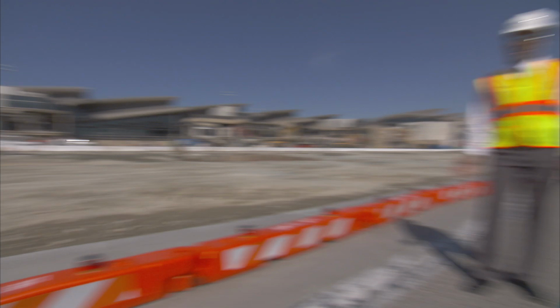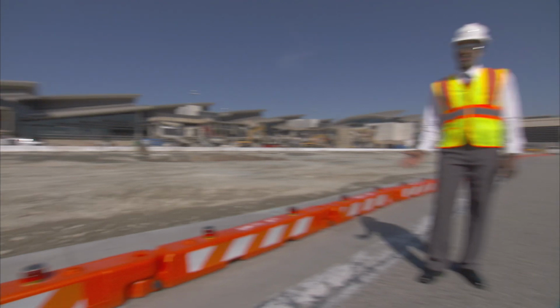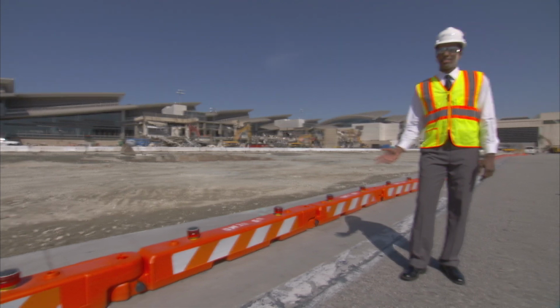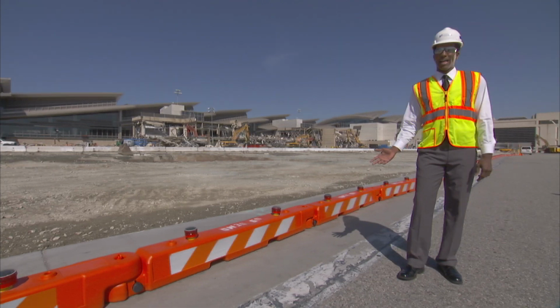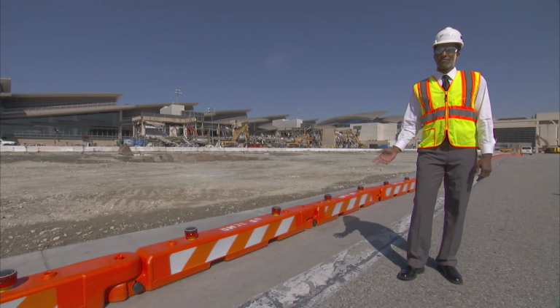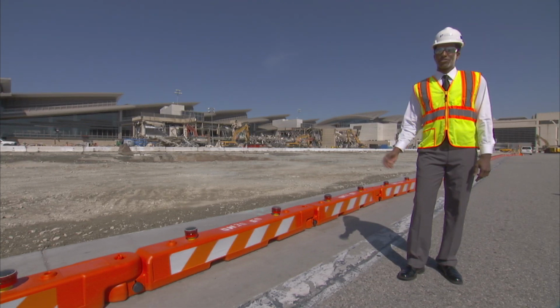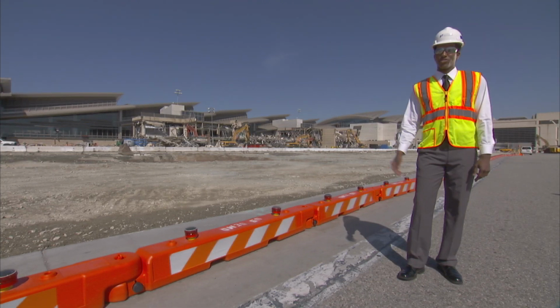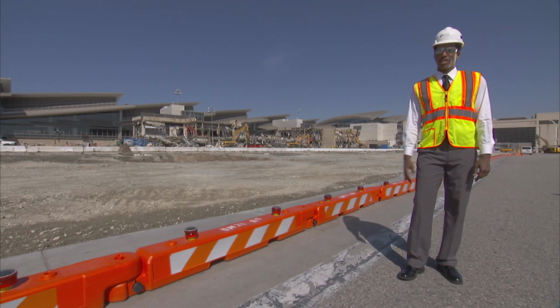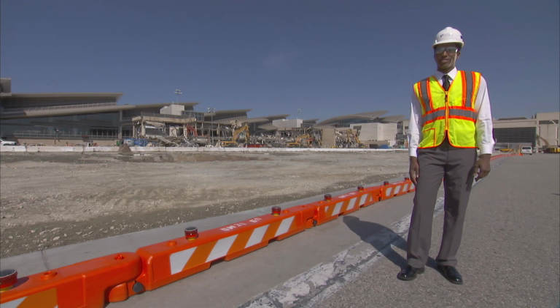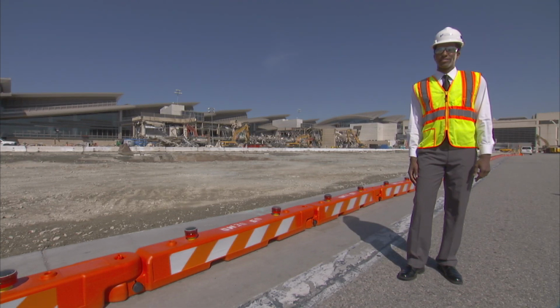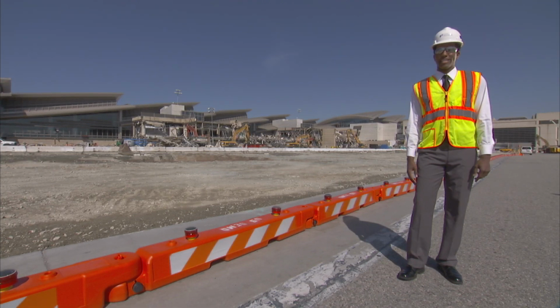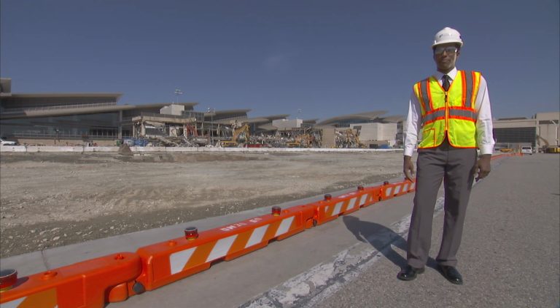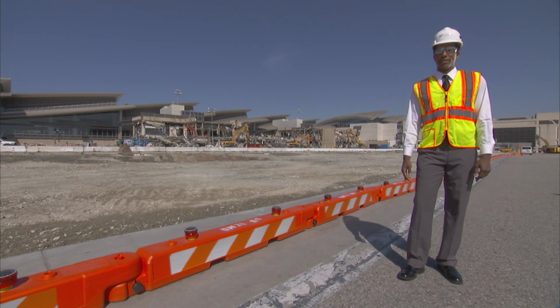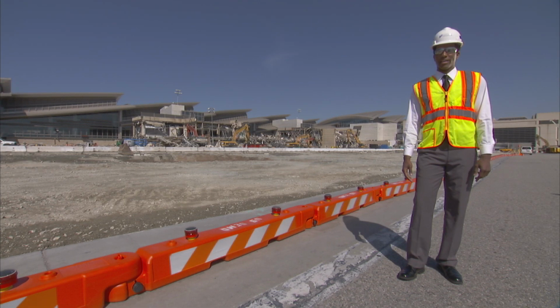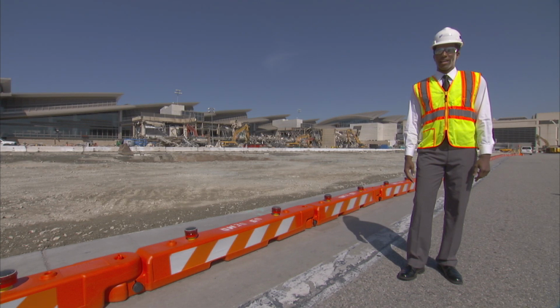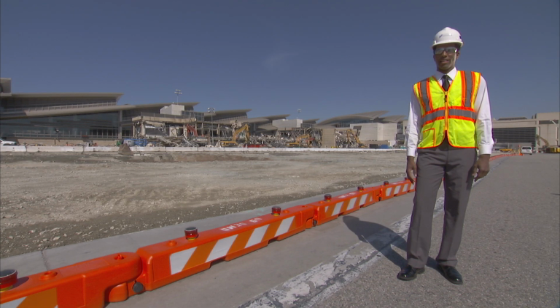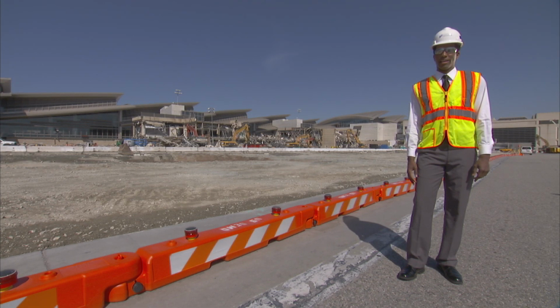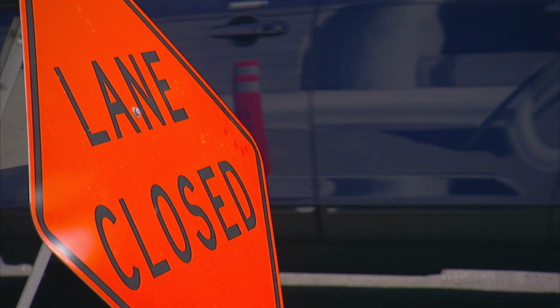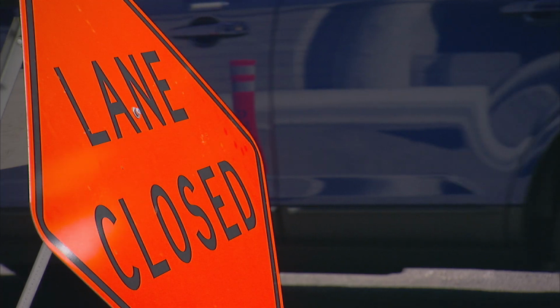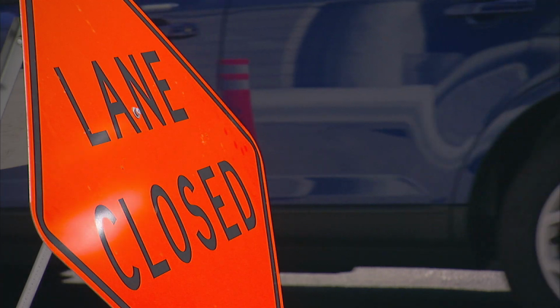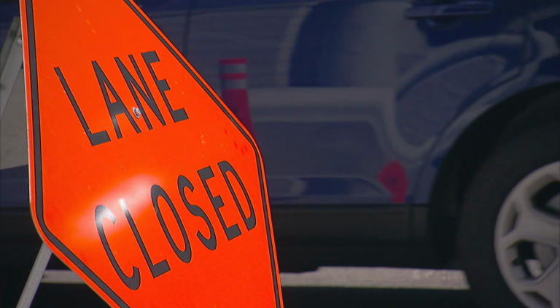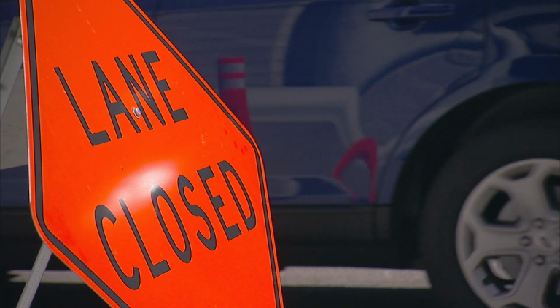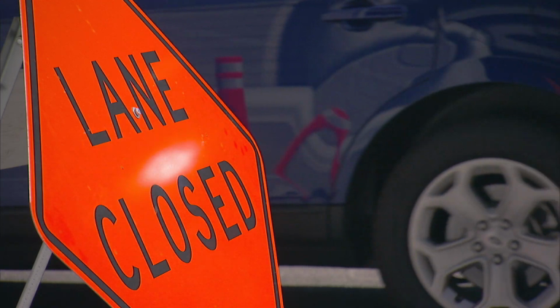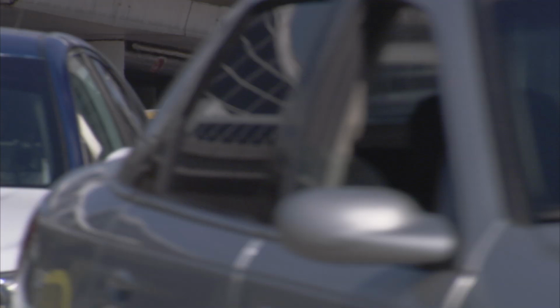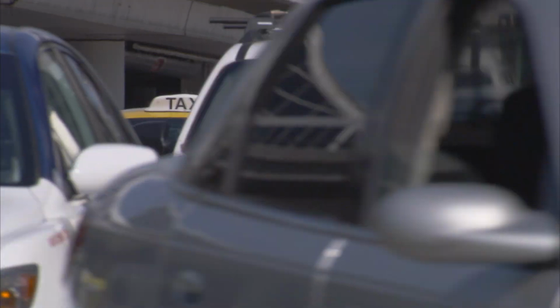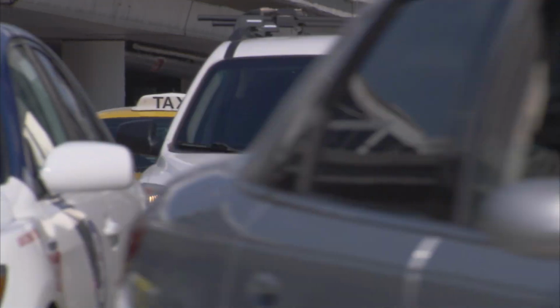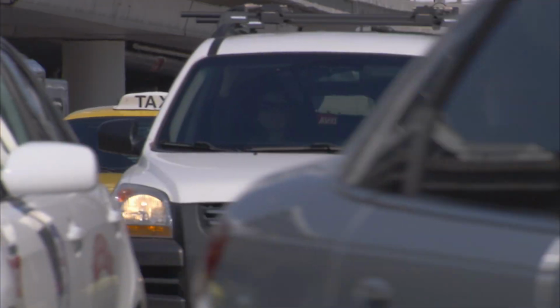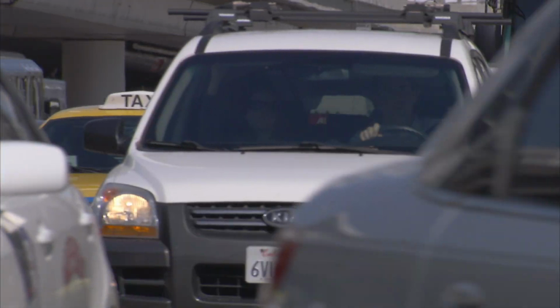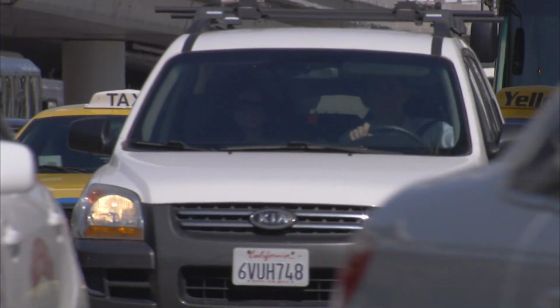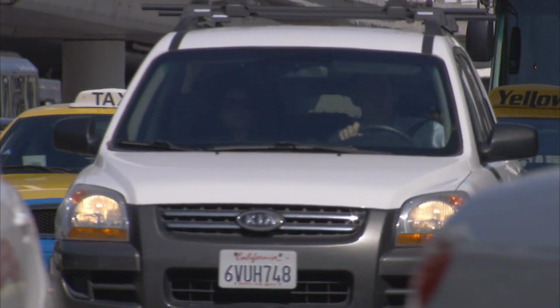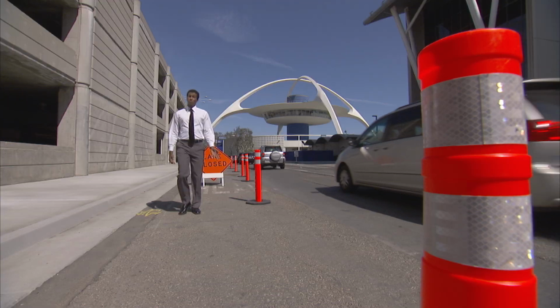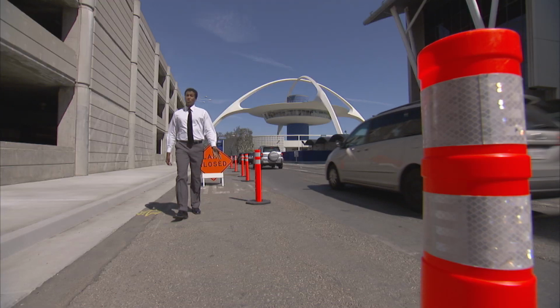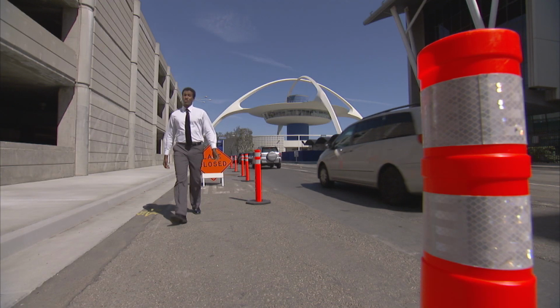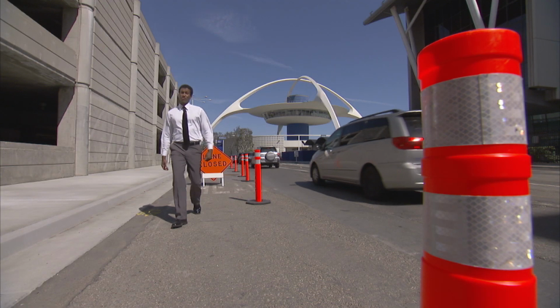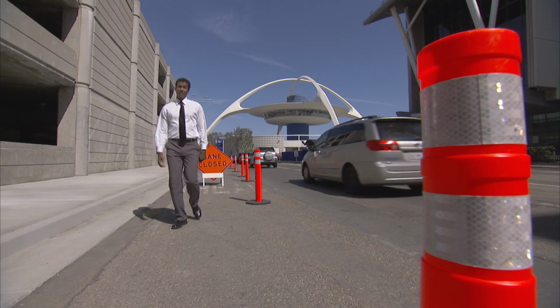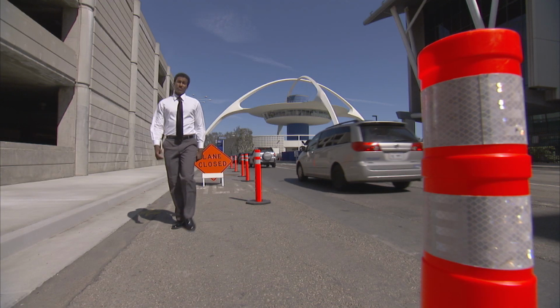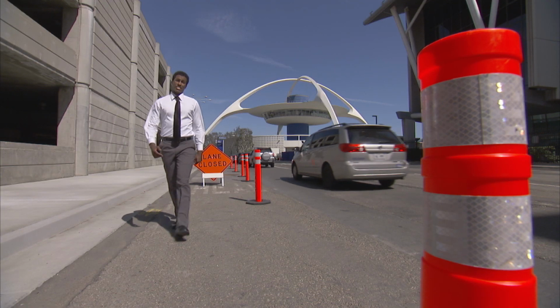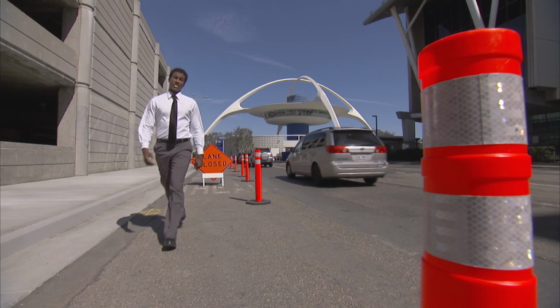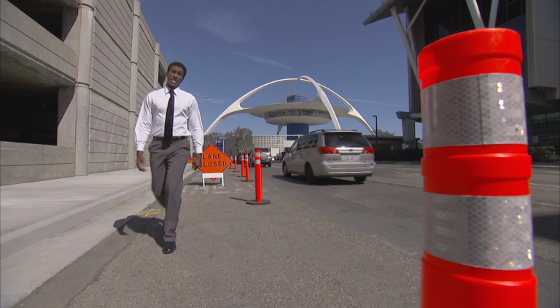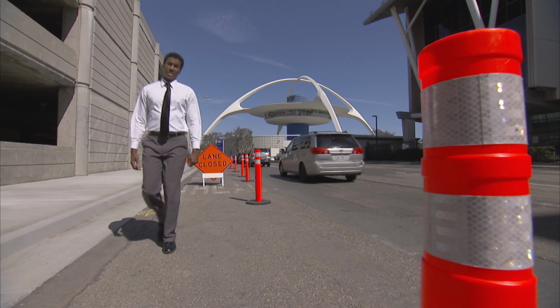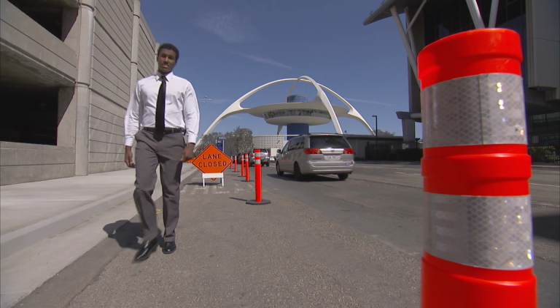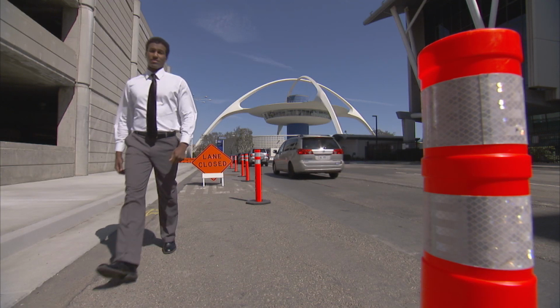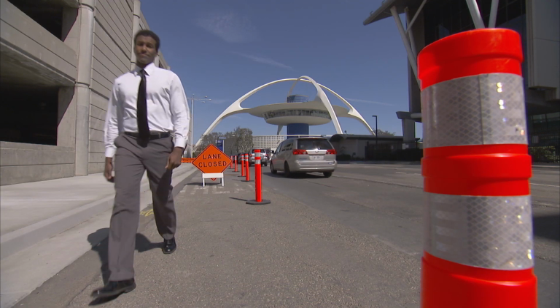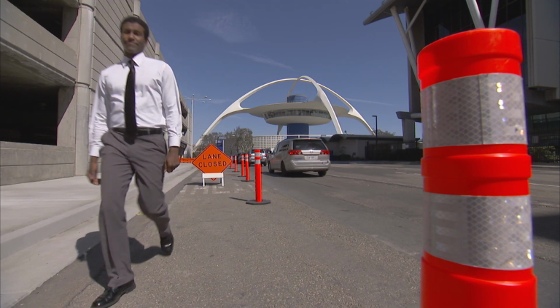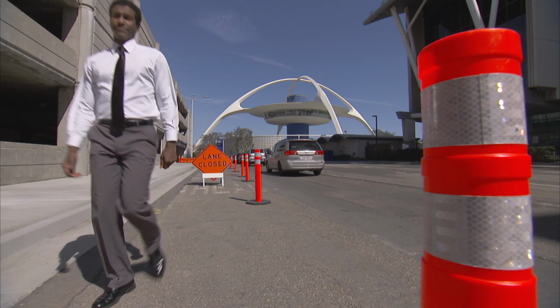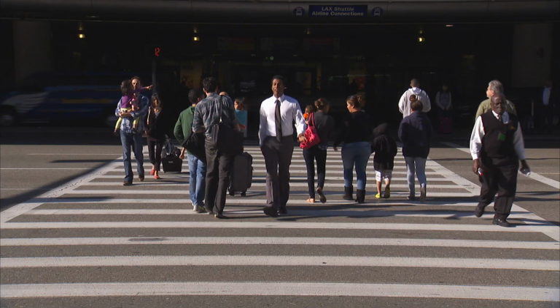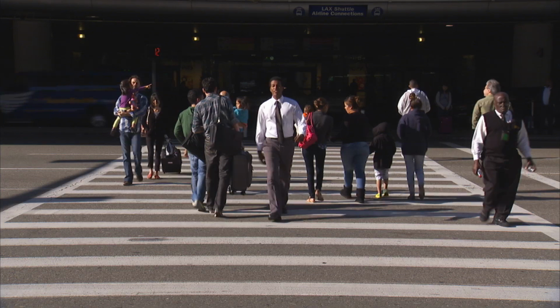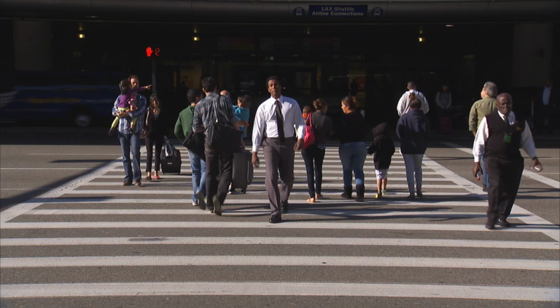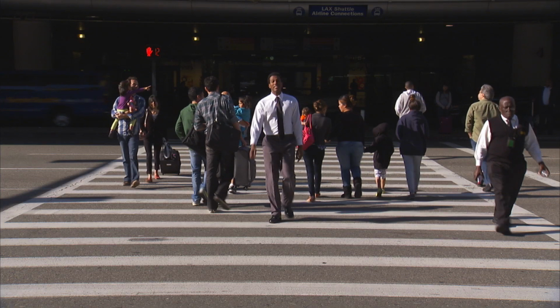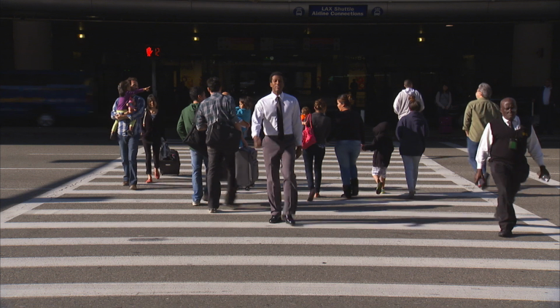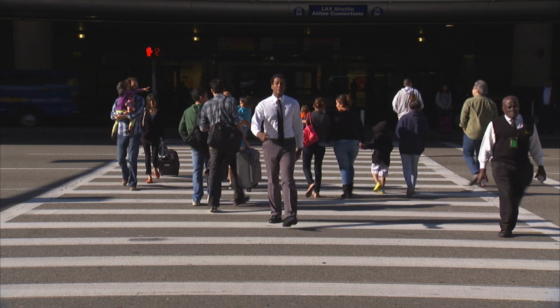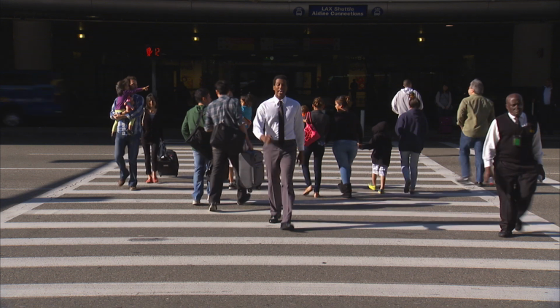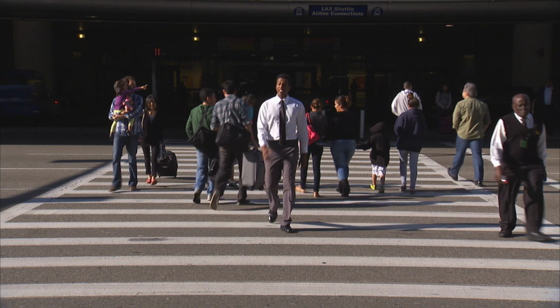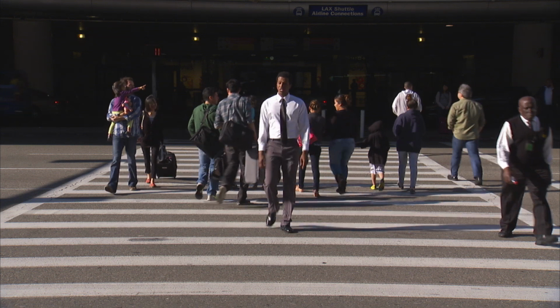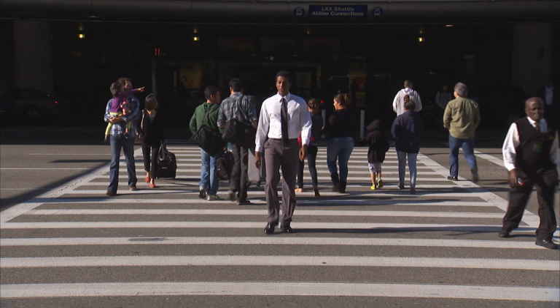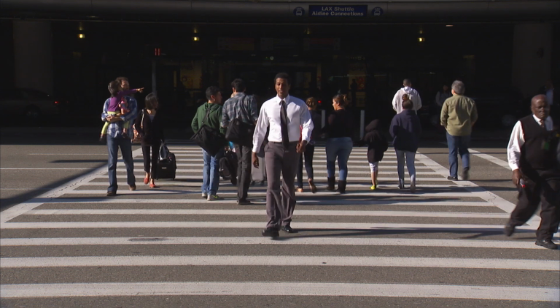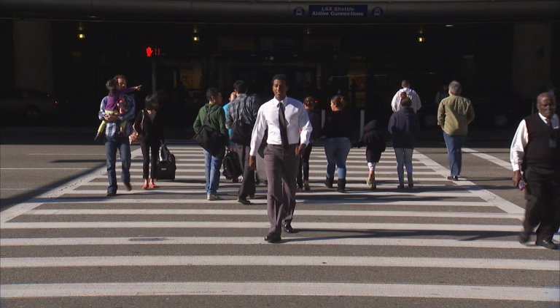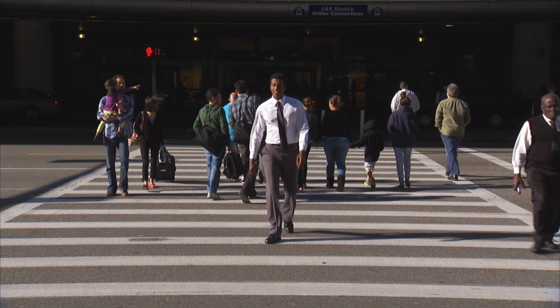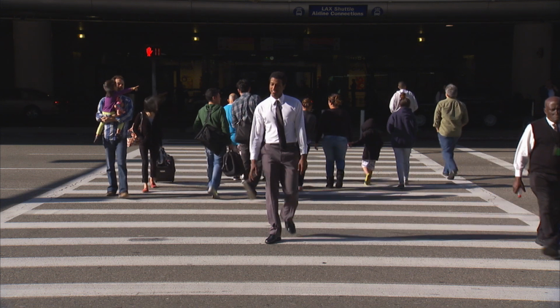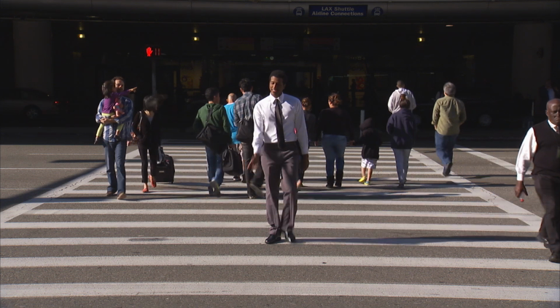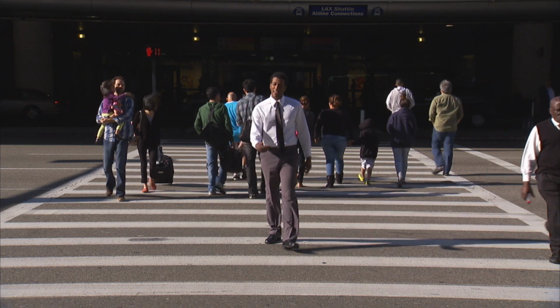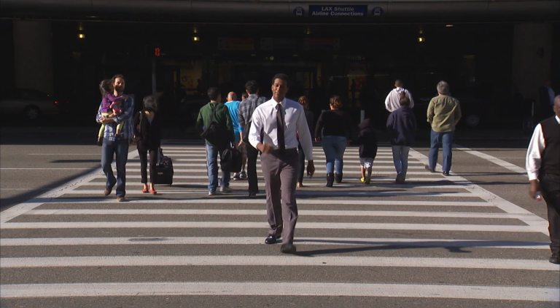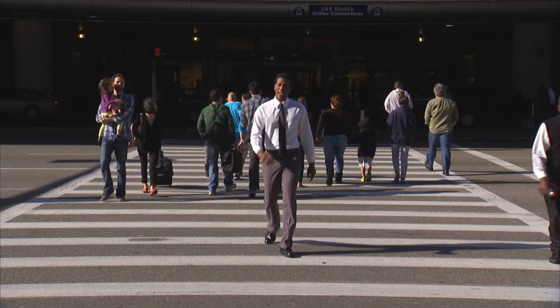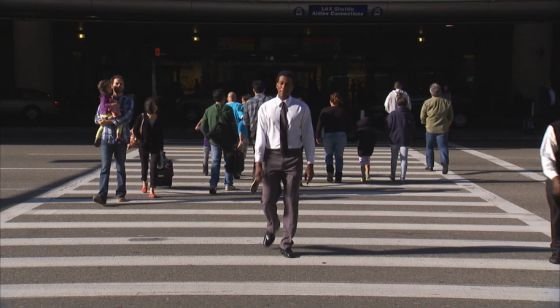A lot of construction is happening at LAX, and that means more traffic delays. Here are some tips and shortcuts to save time.